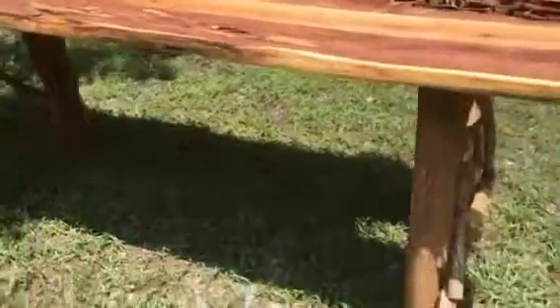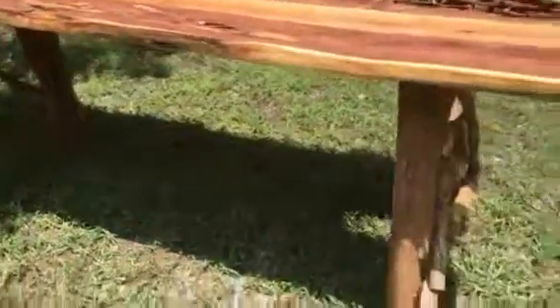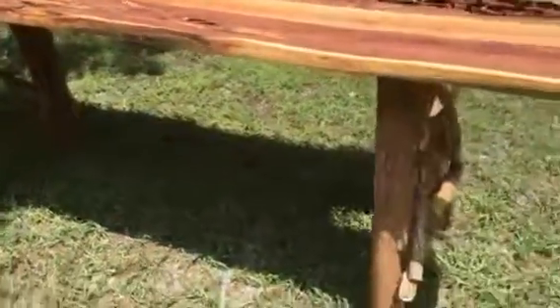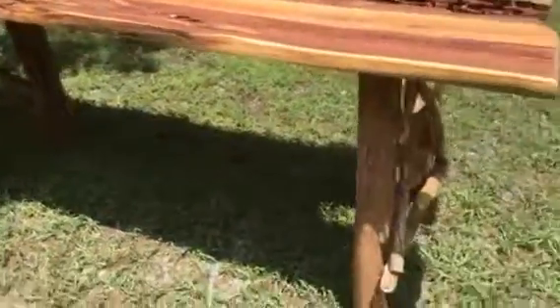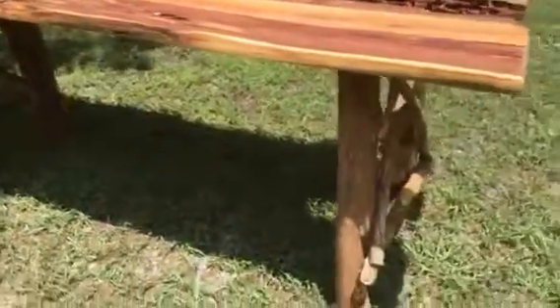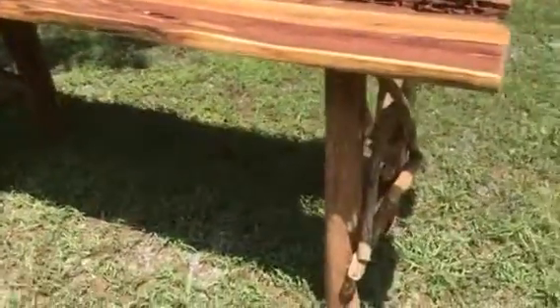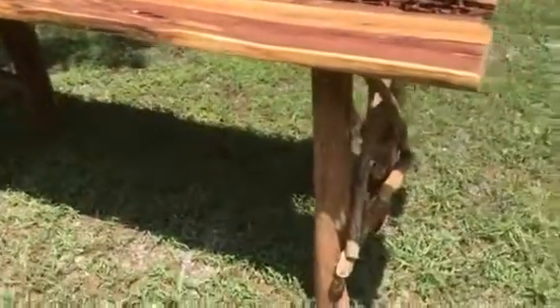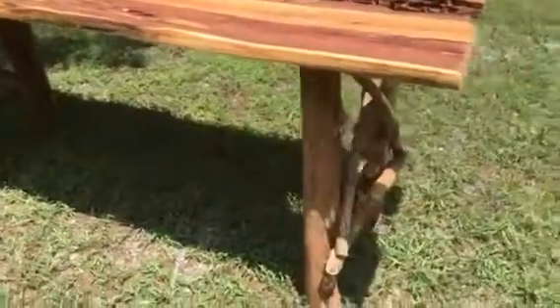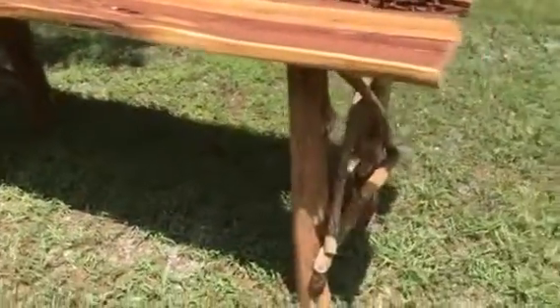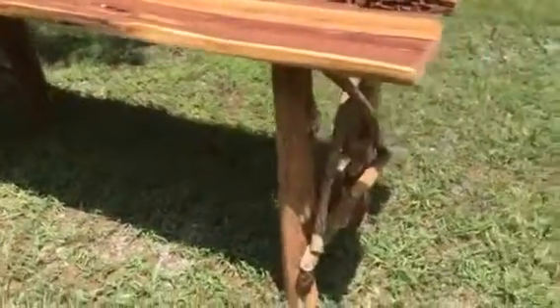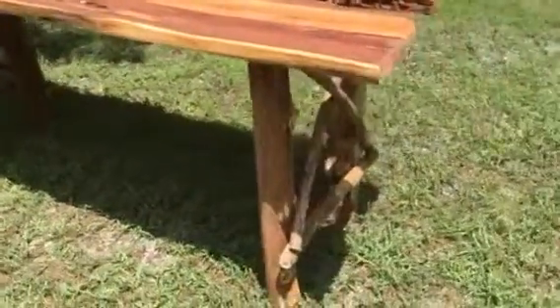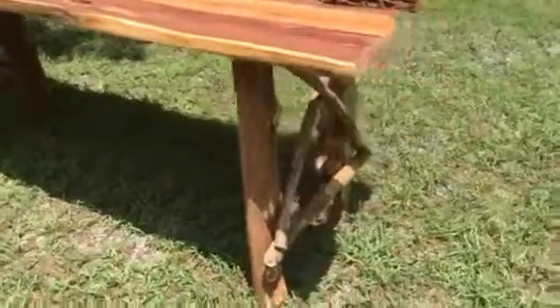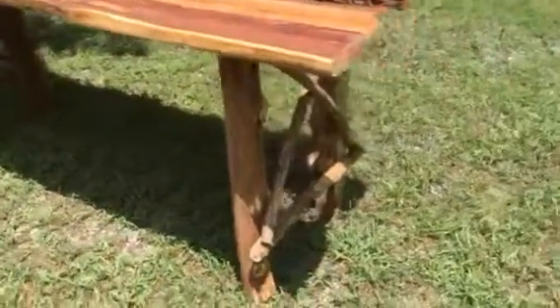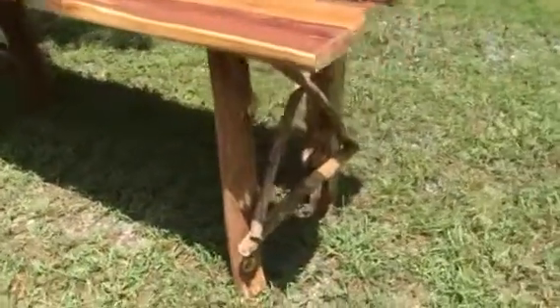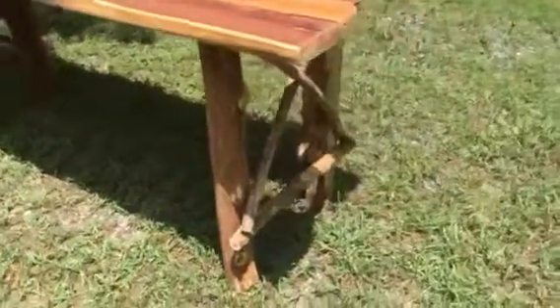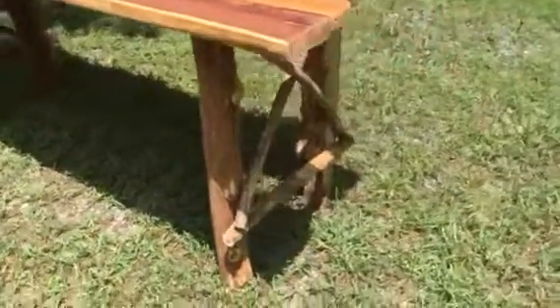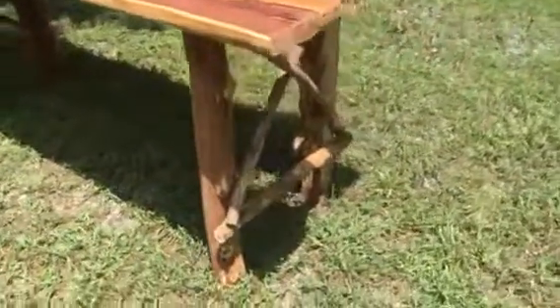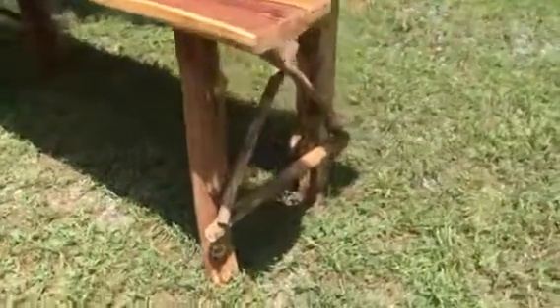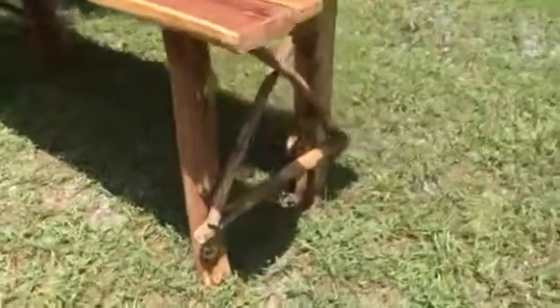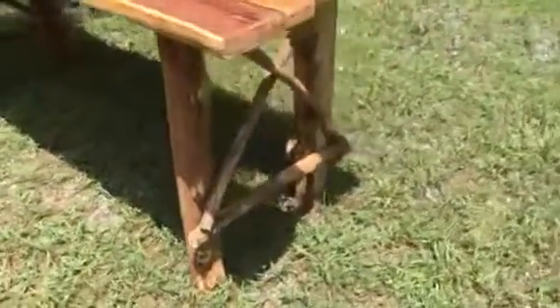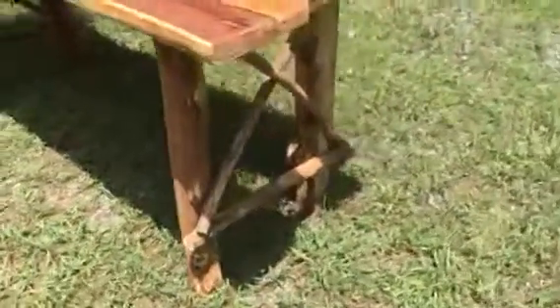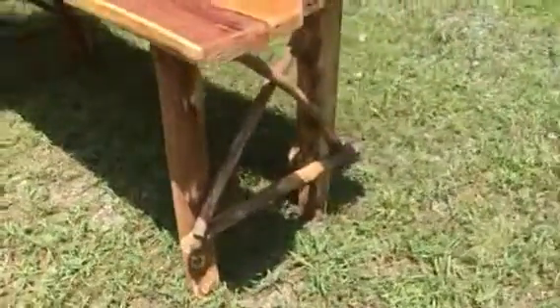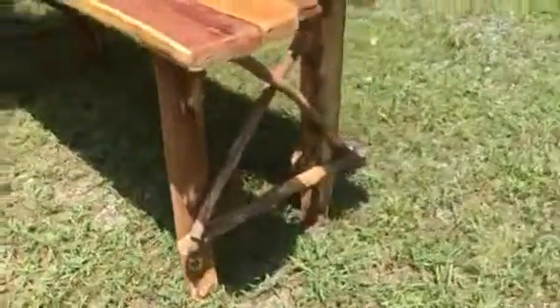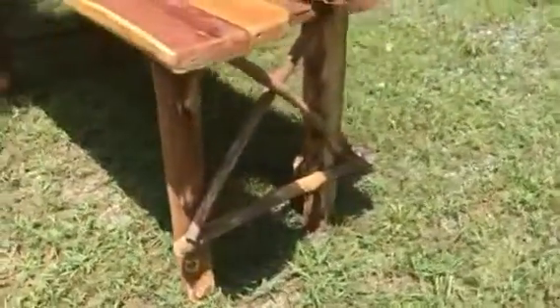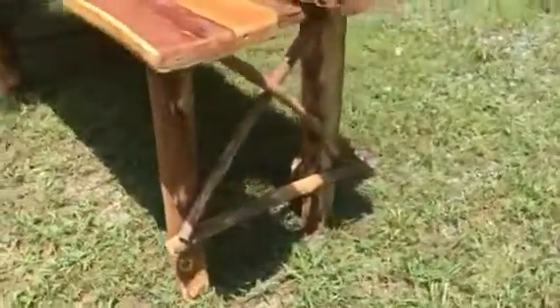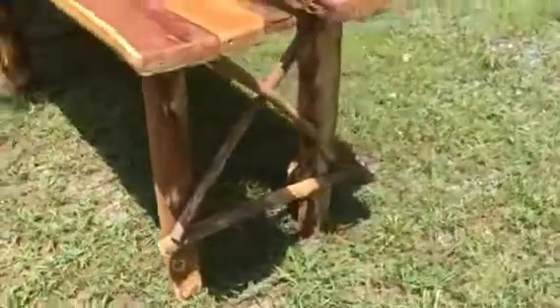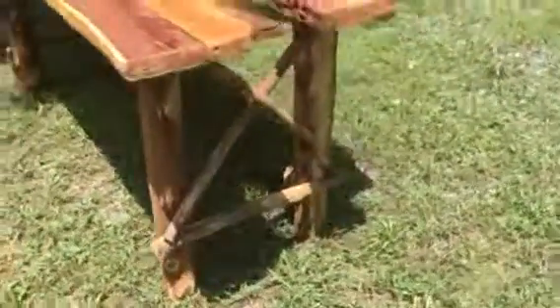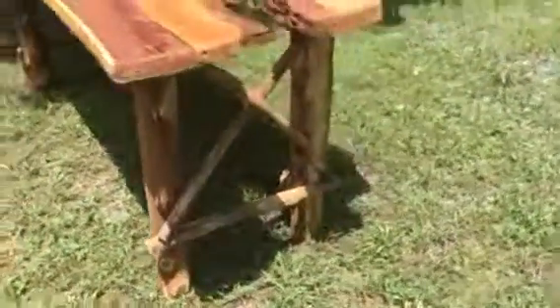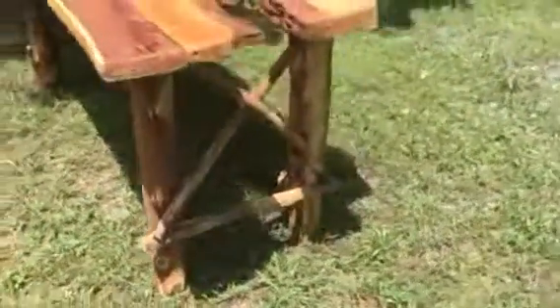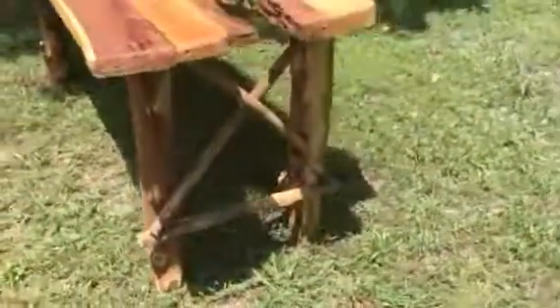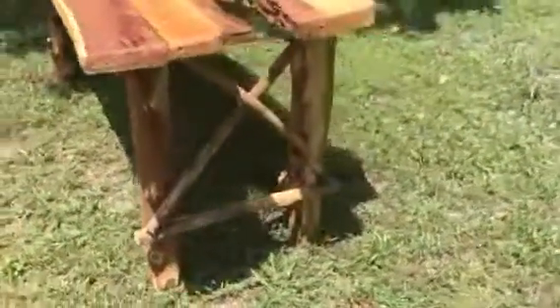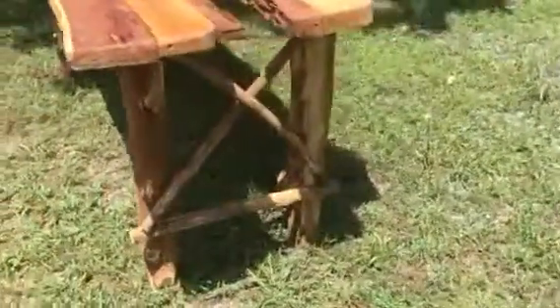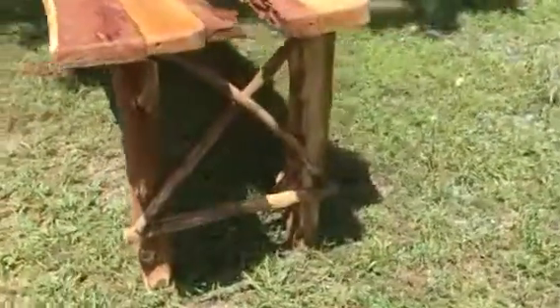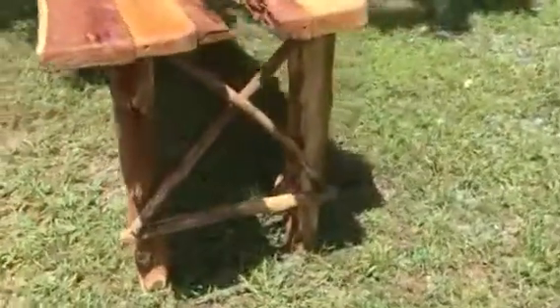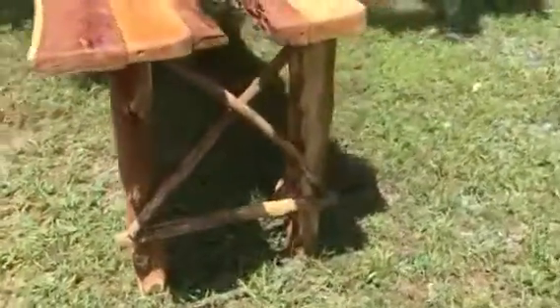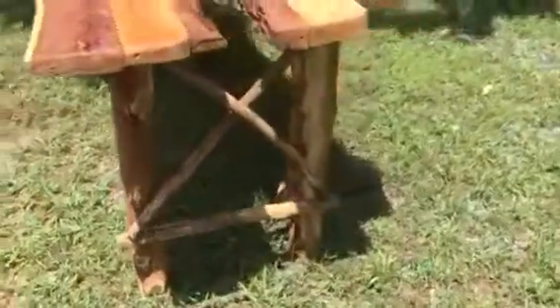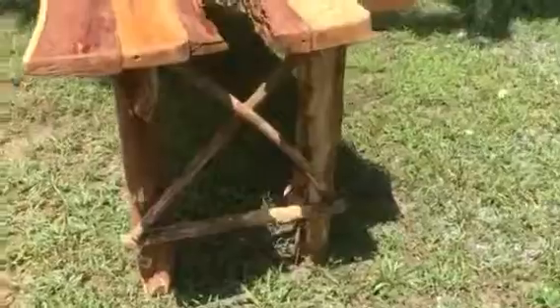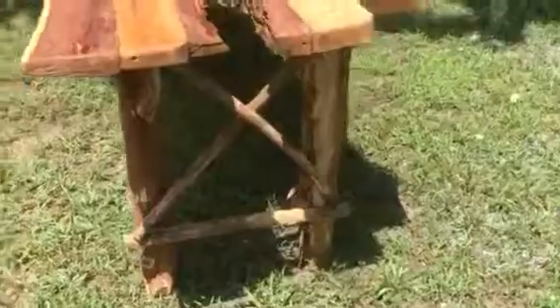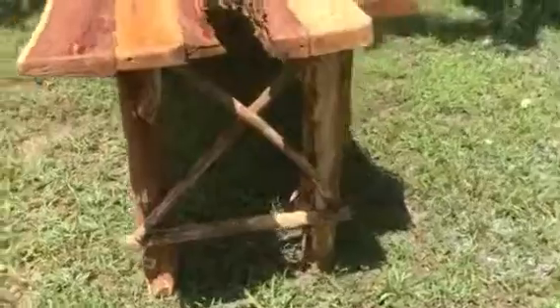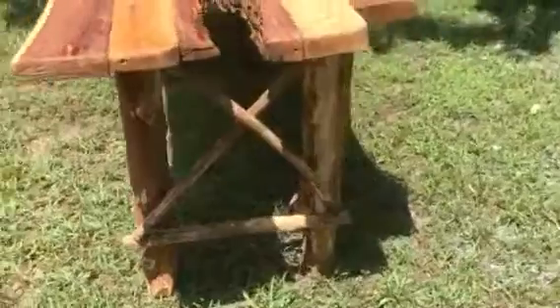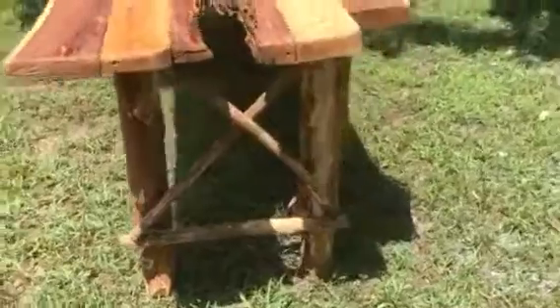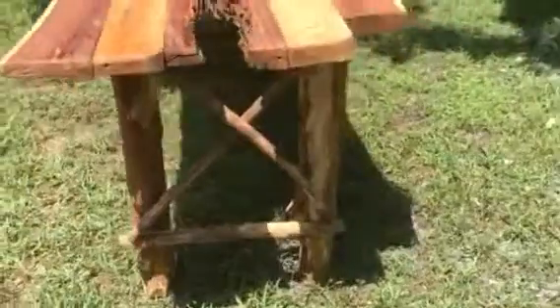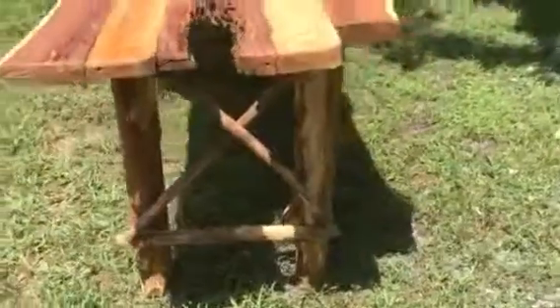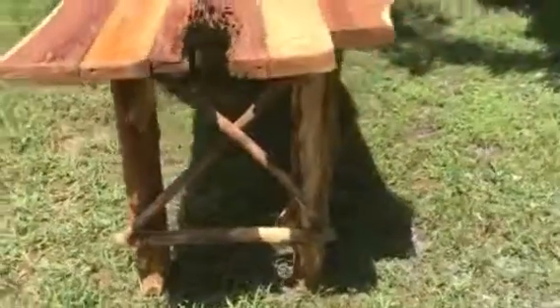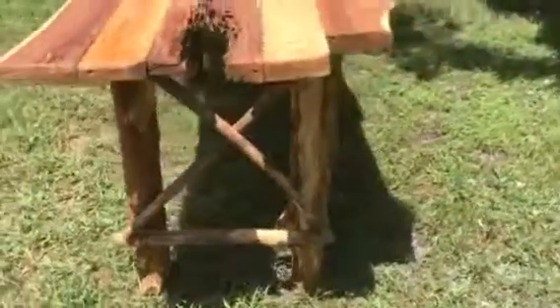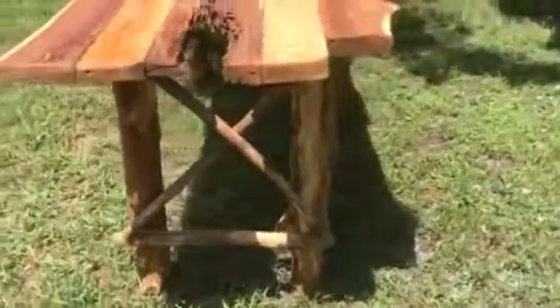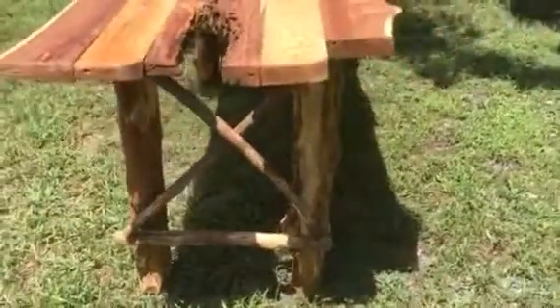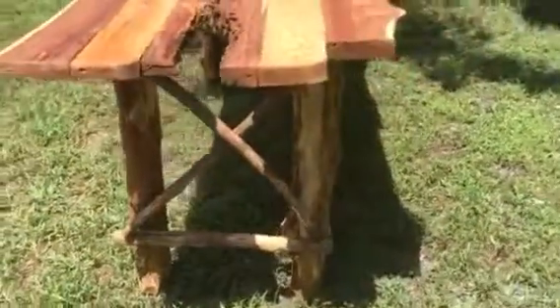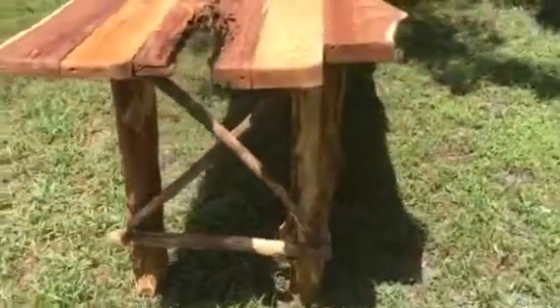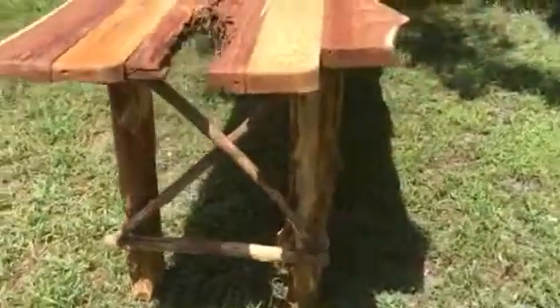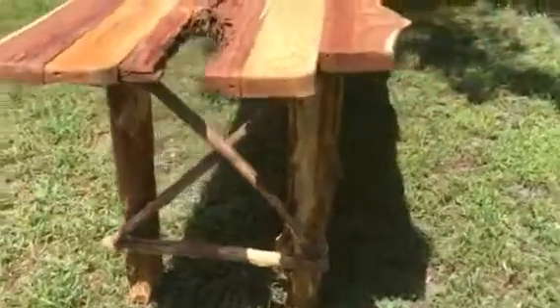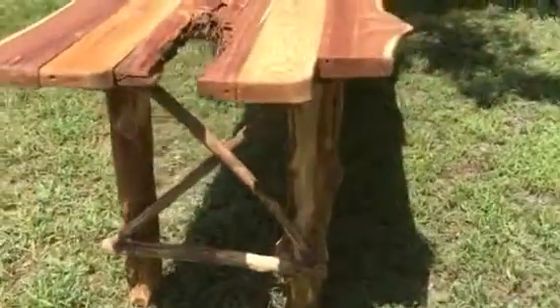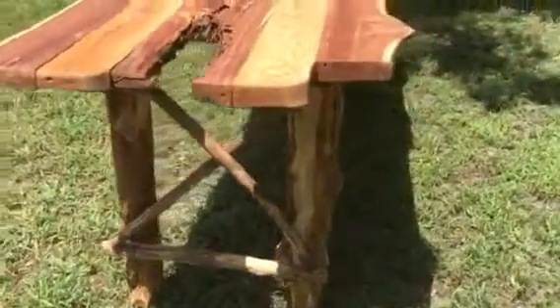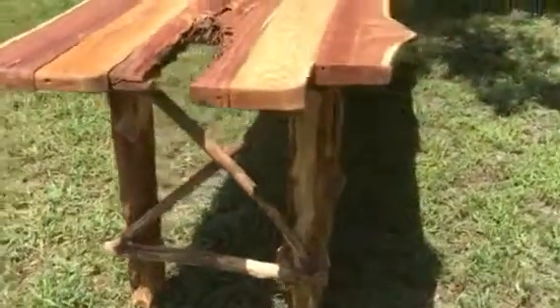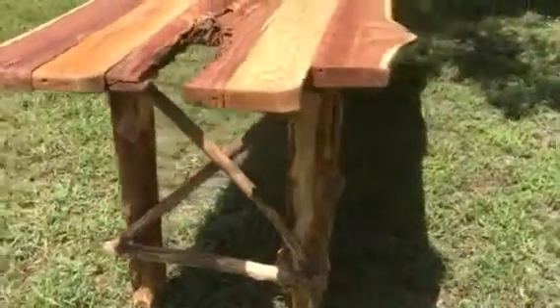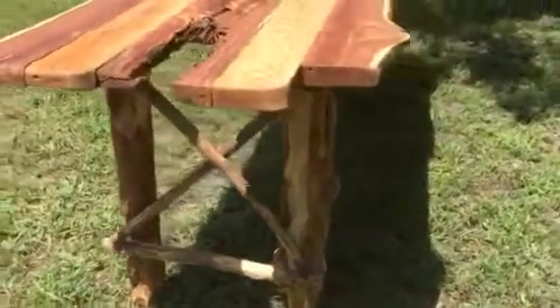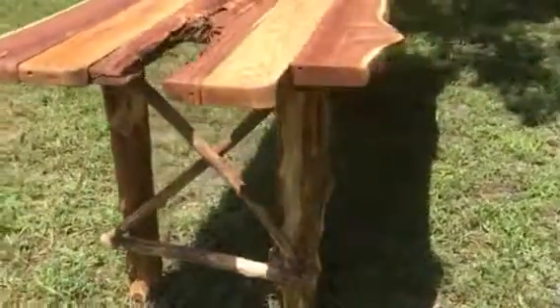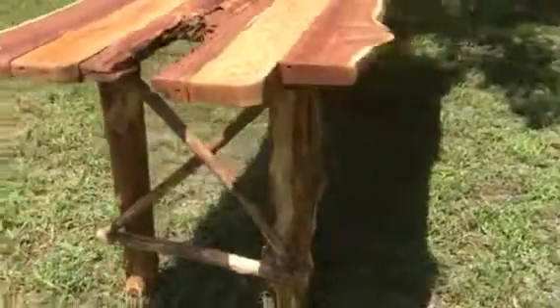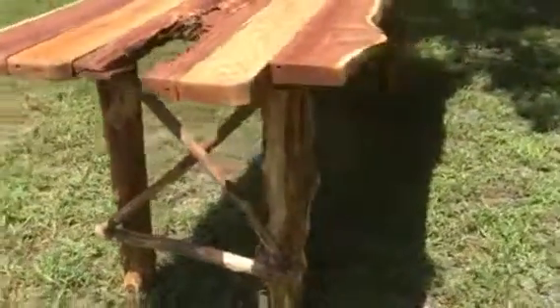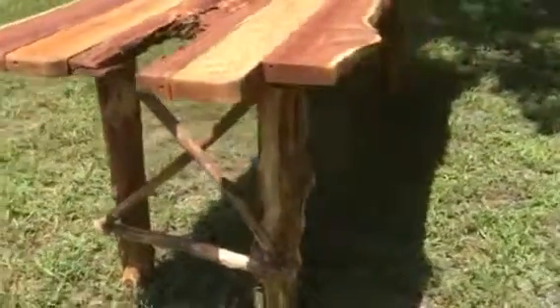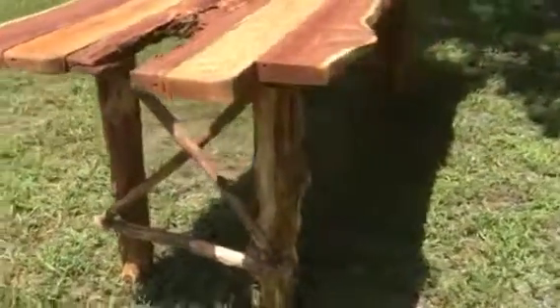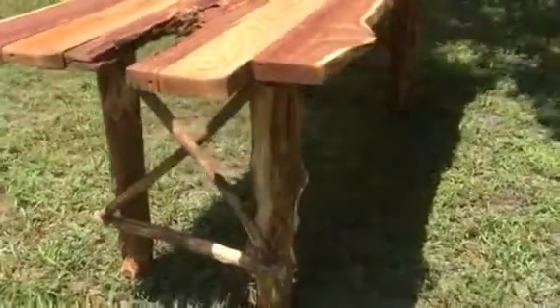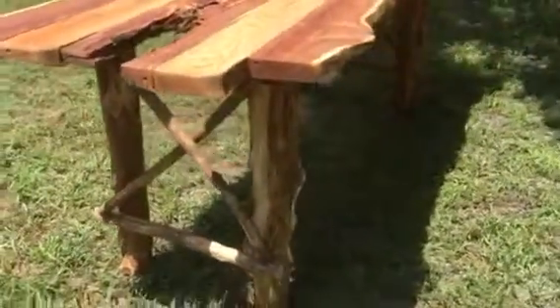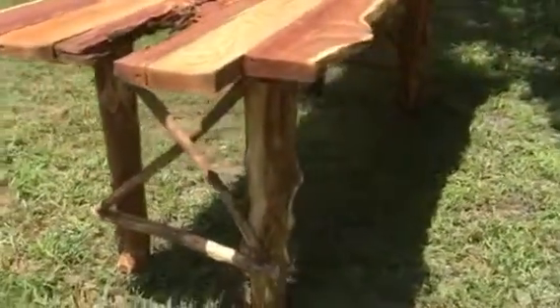Down on the bottom it's got the farm style legs. It's six foot long and 28 inches wide.